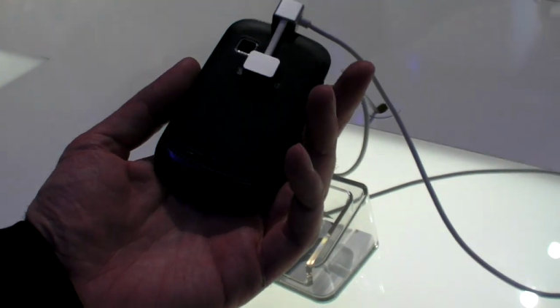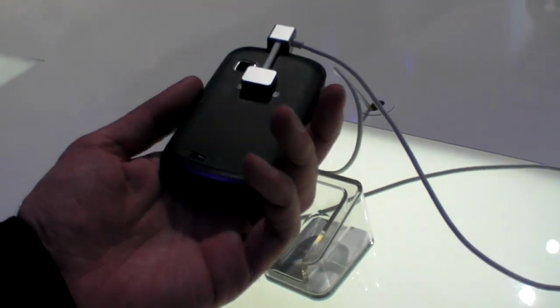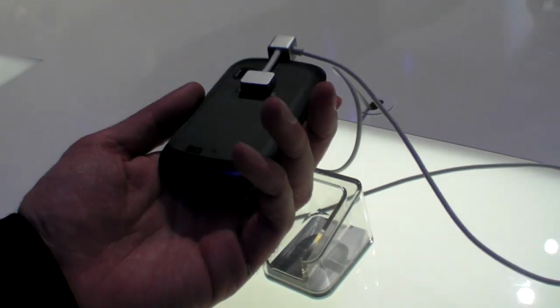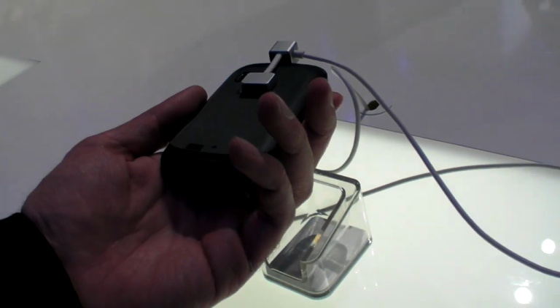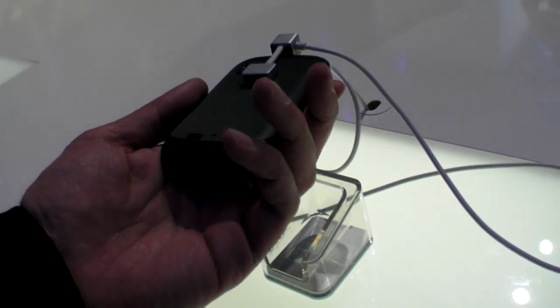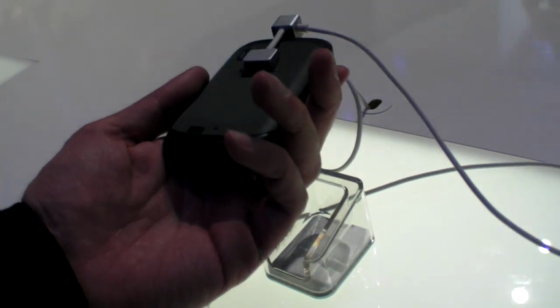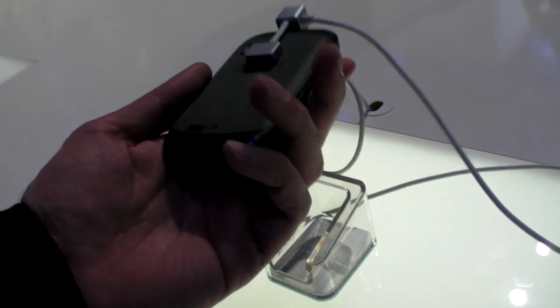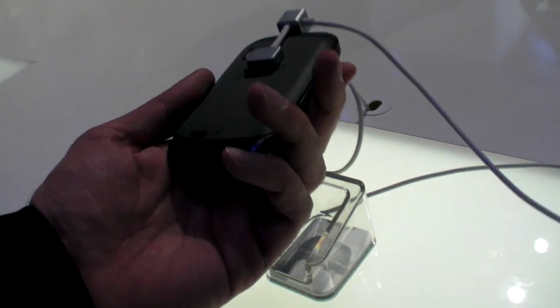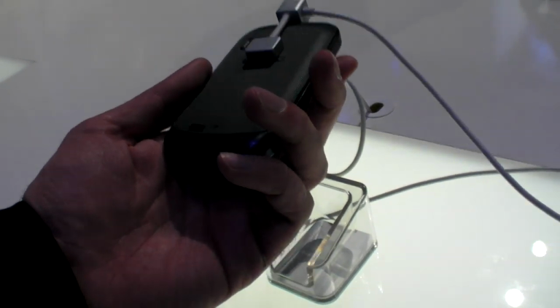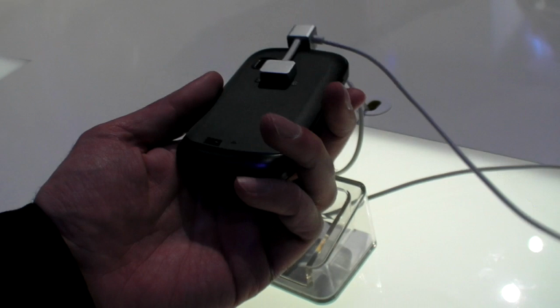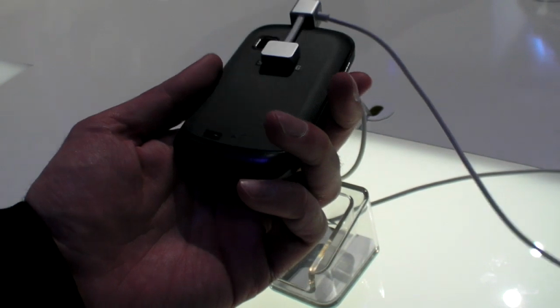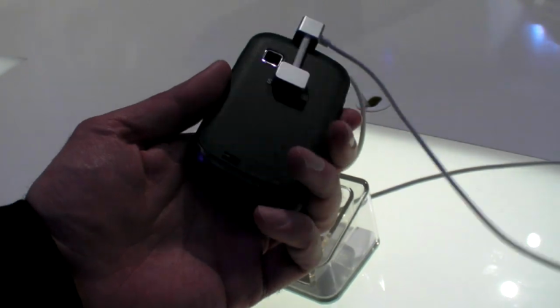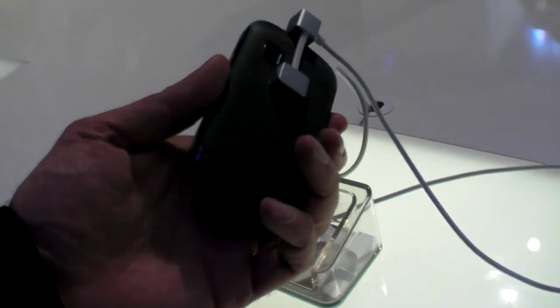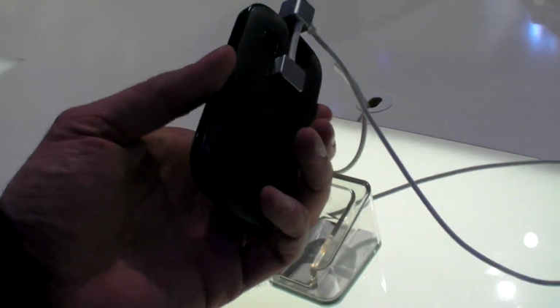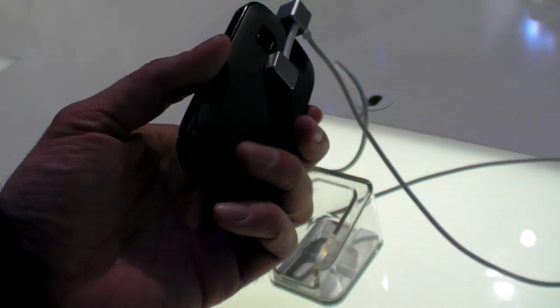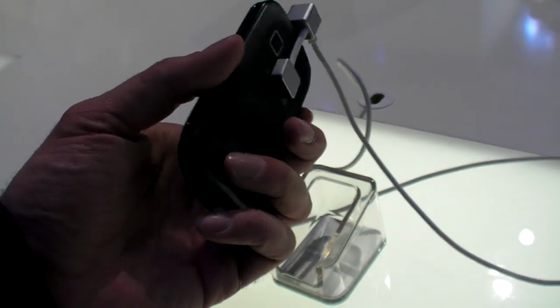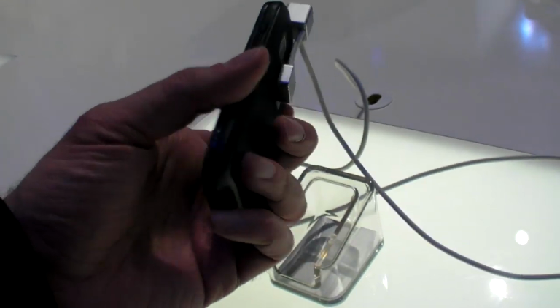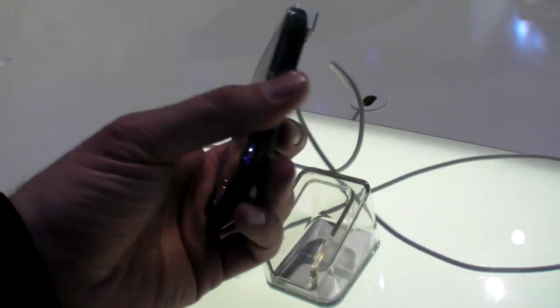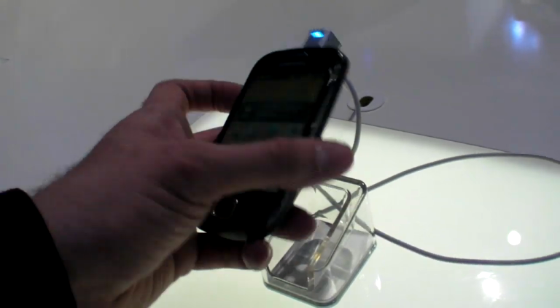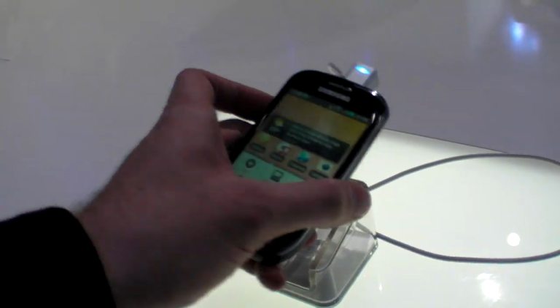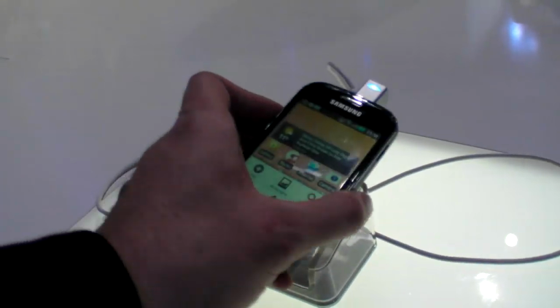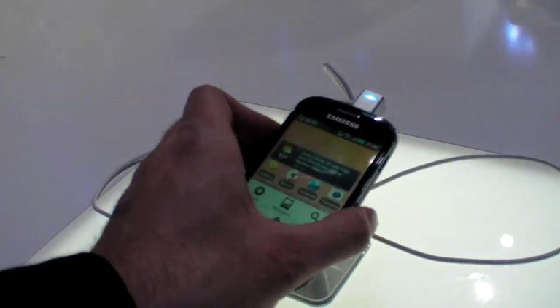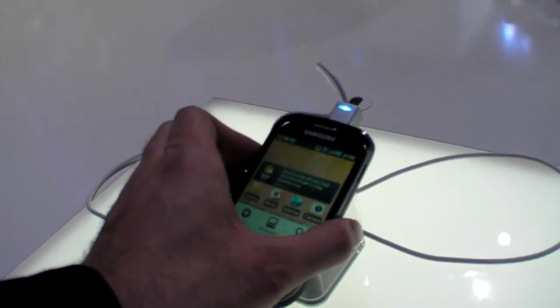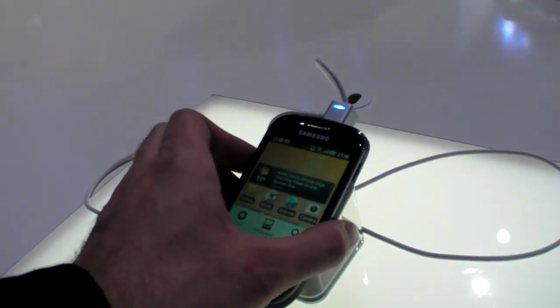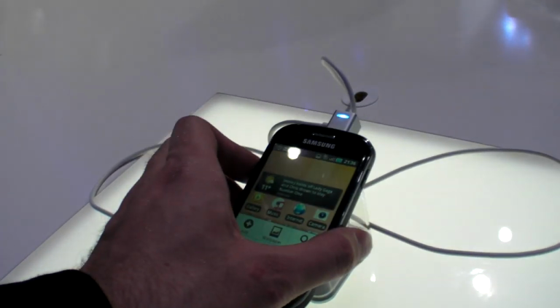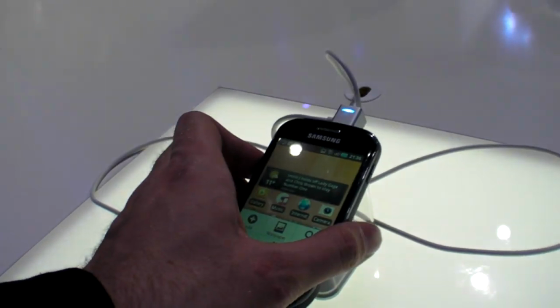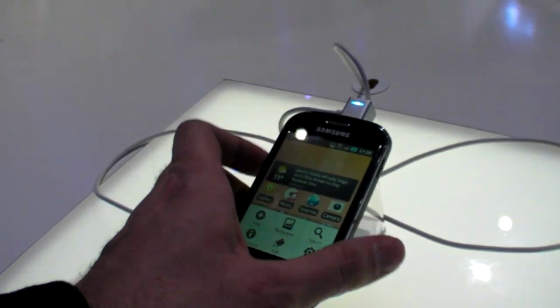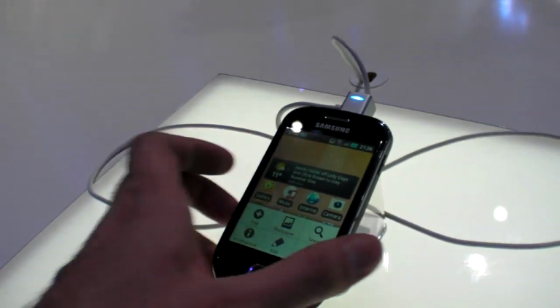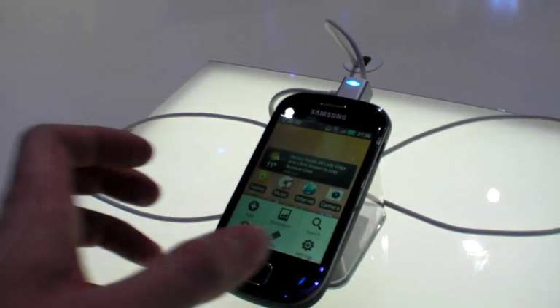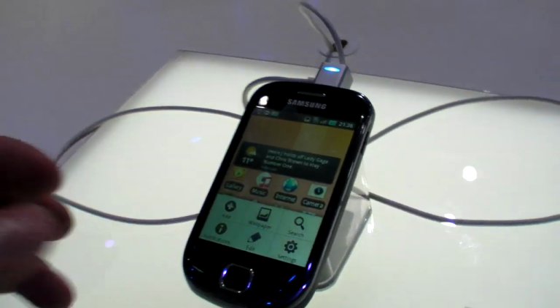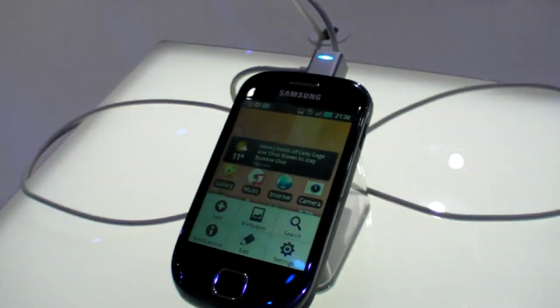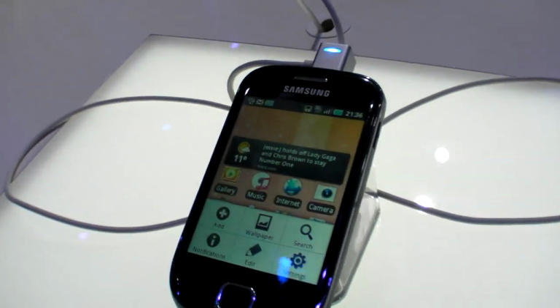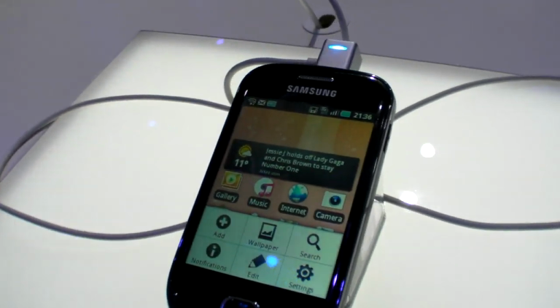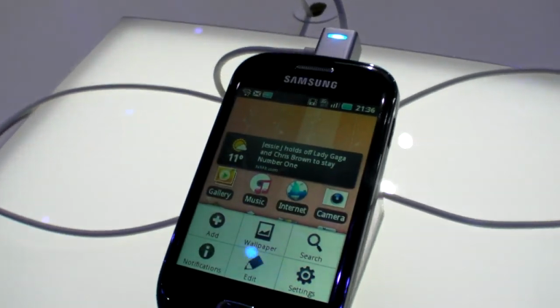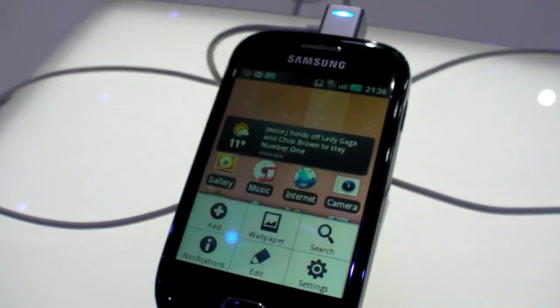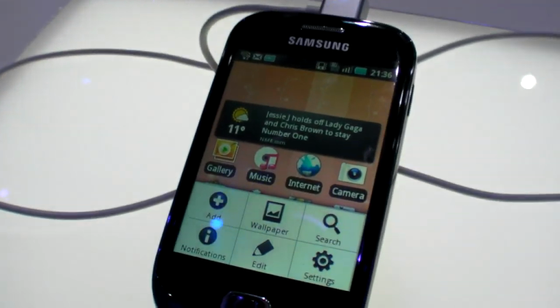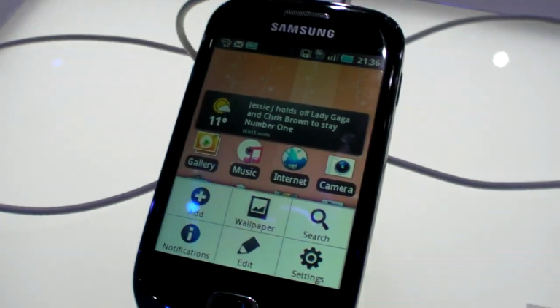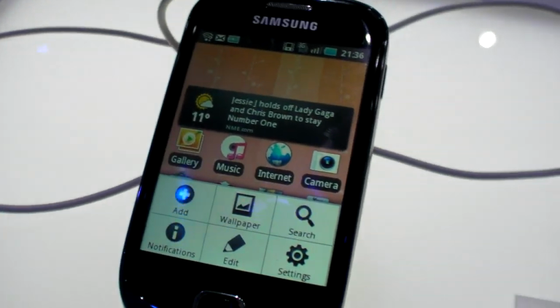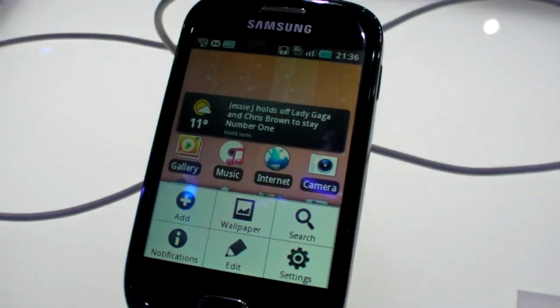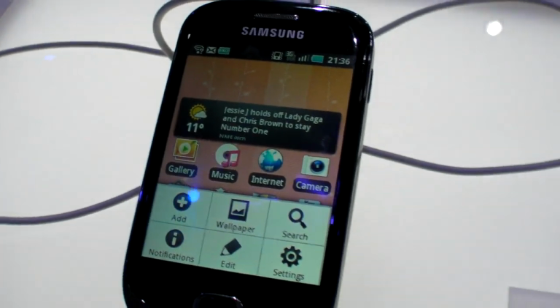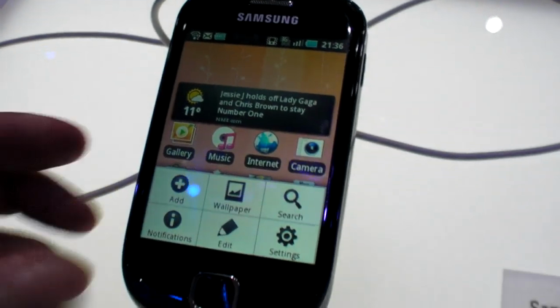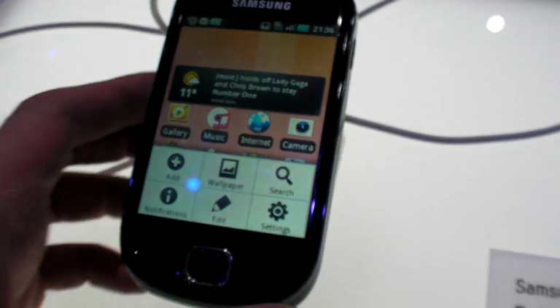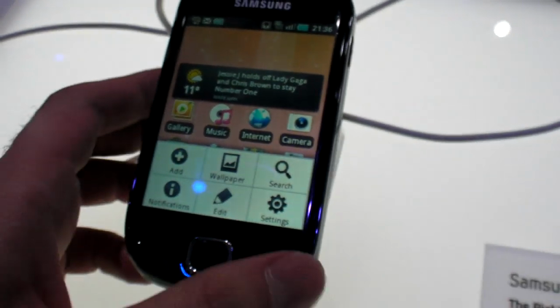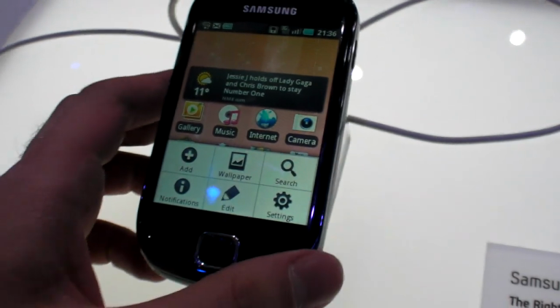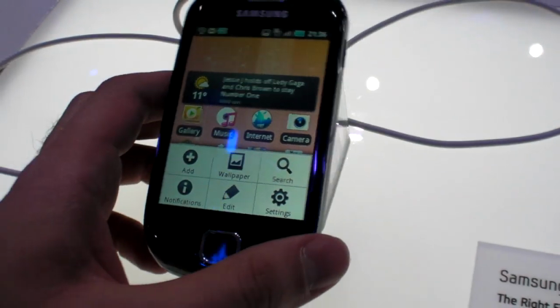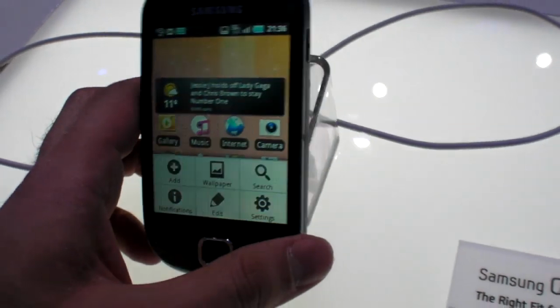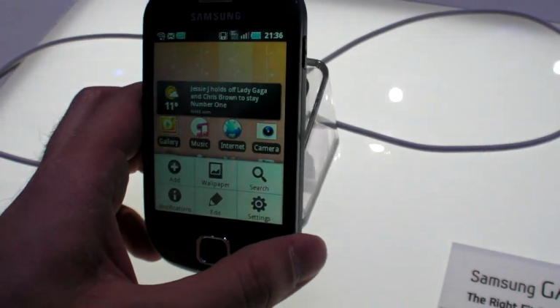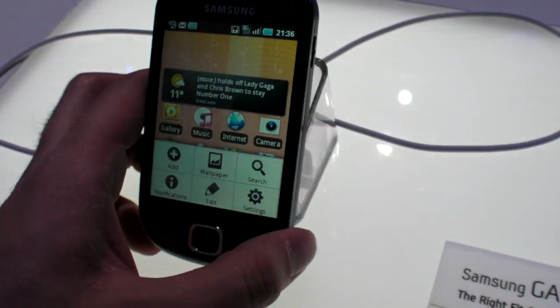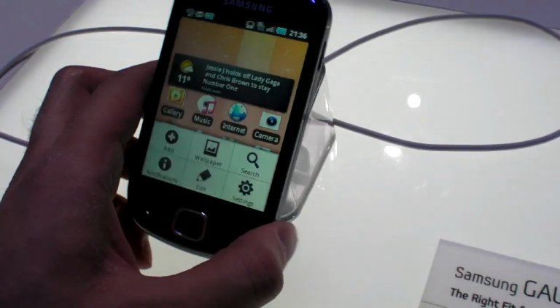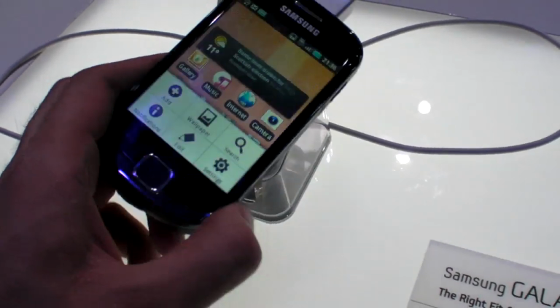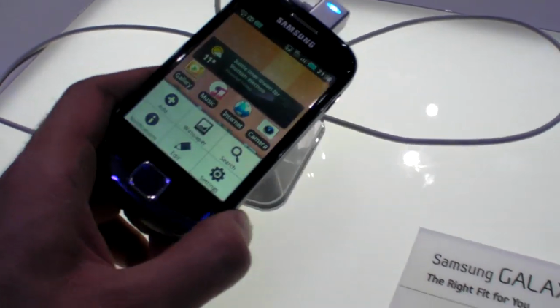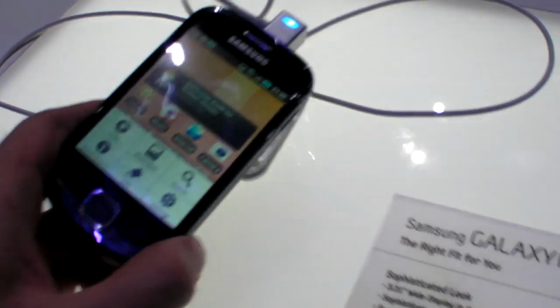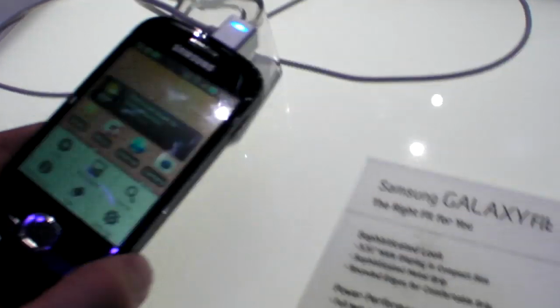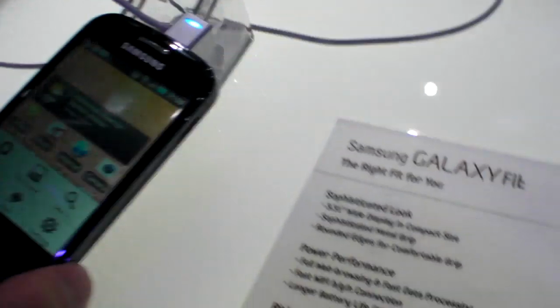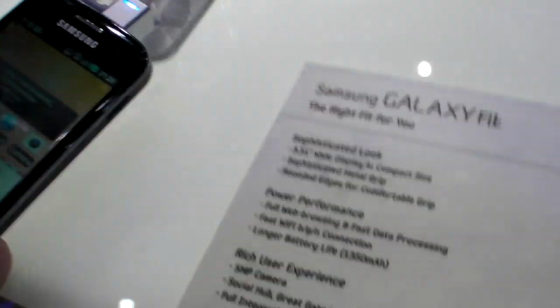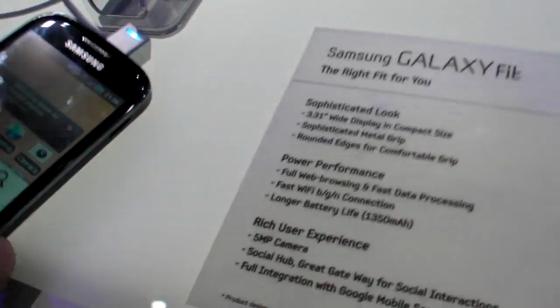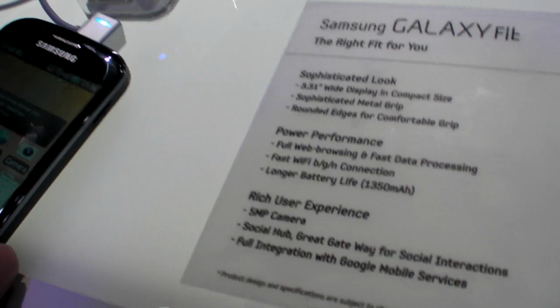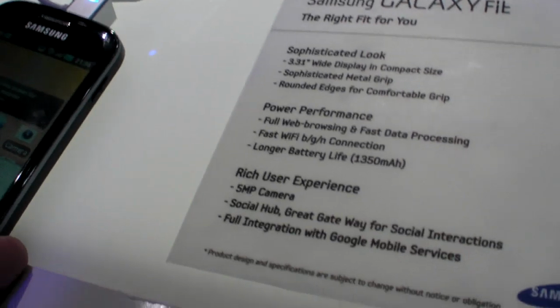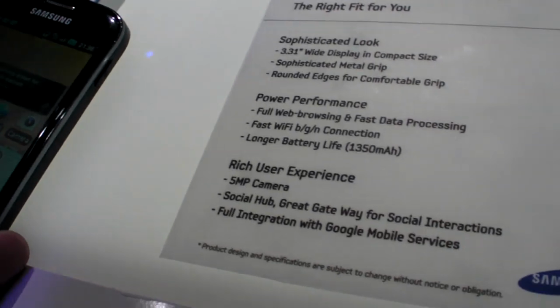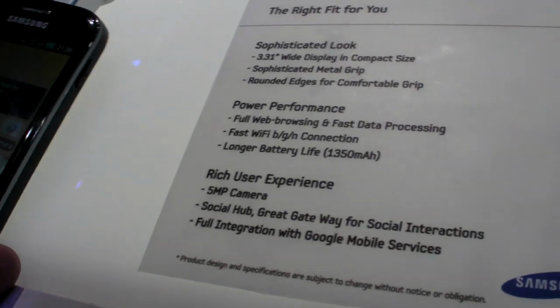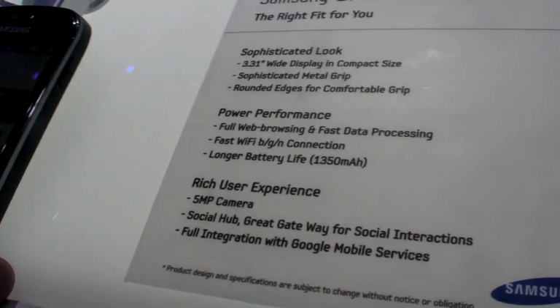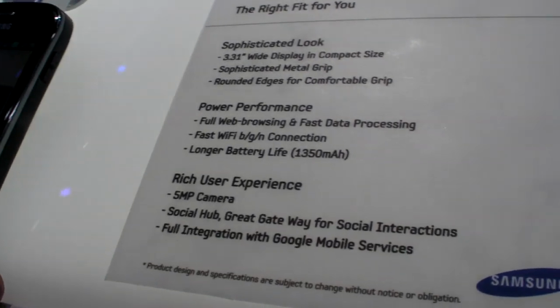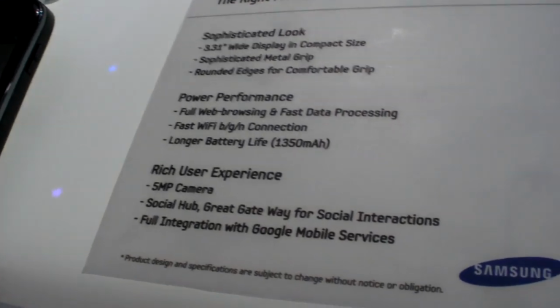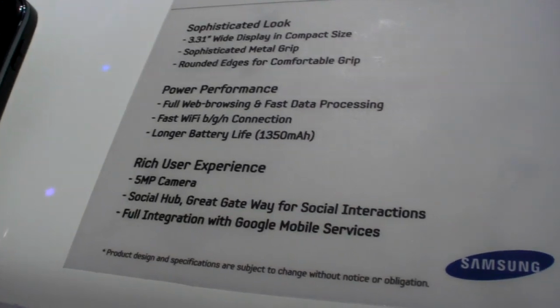There should be Android for everybody, not only for people who have a $3,000 budget for a smartphone.